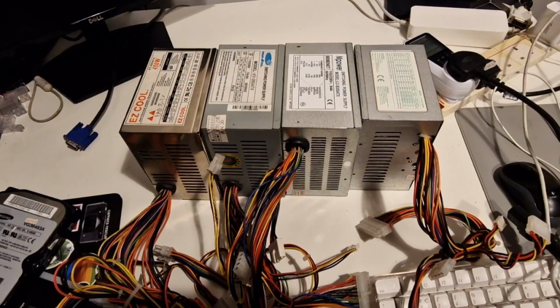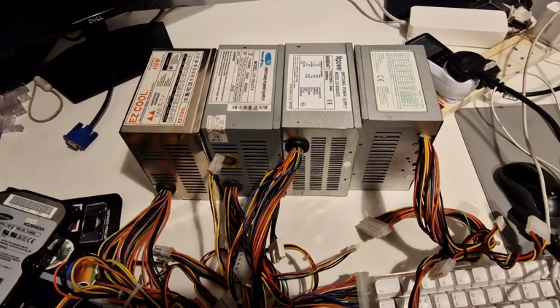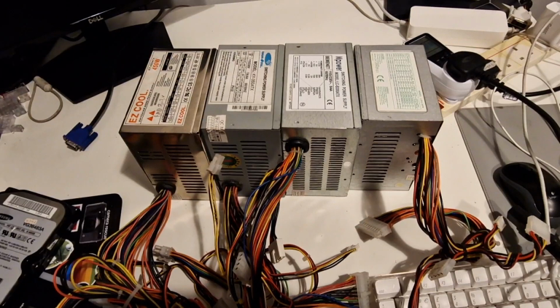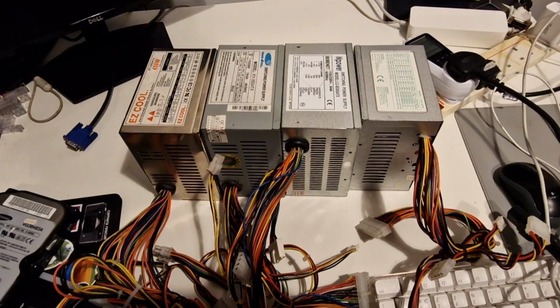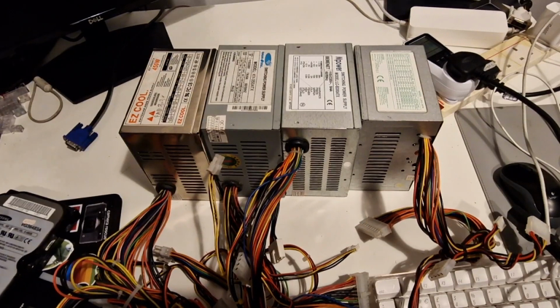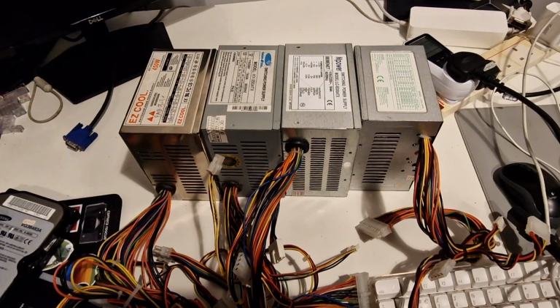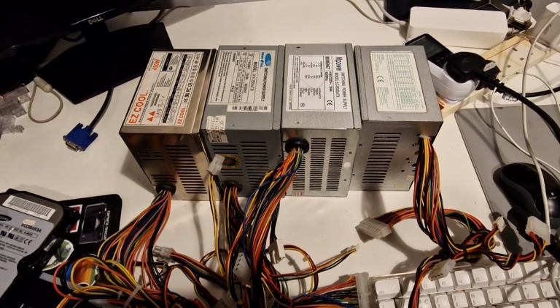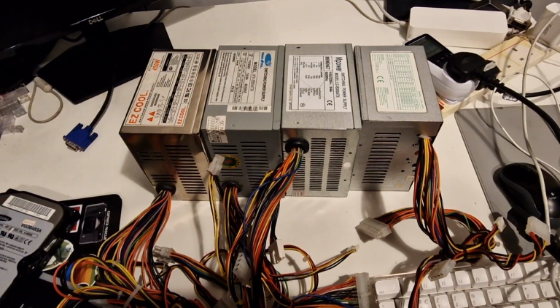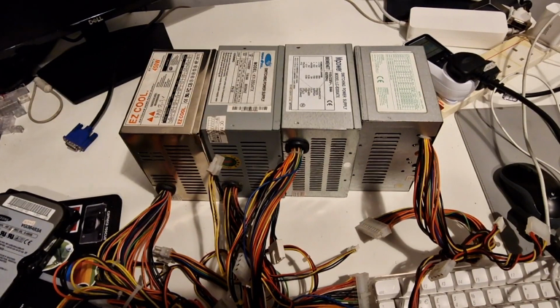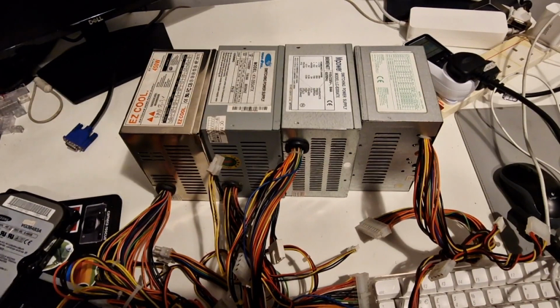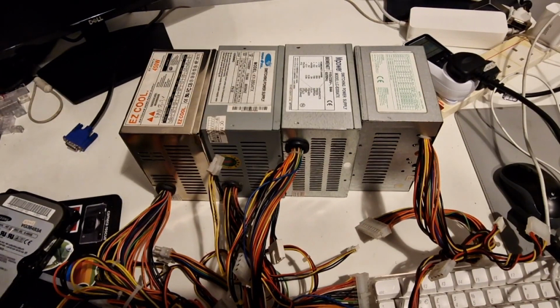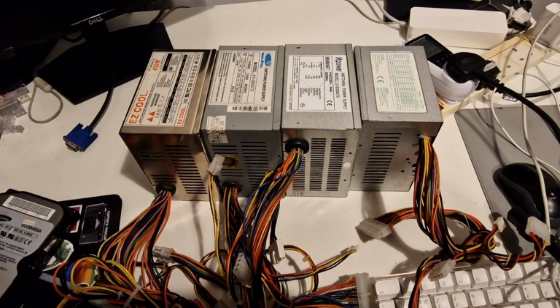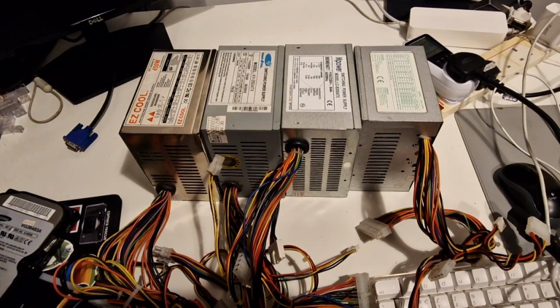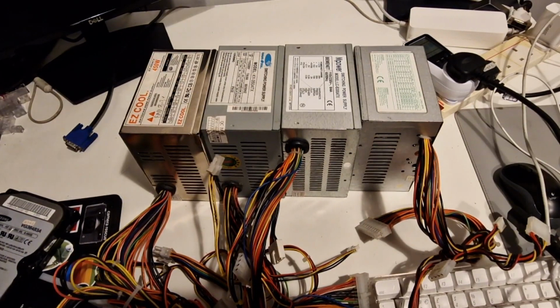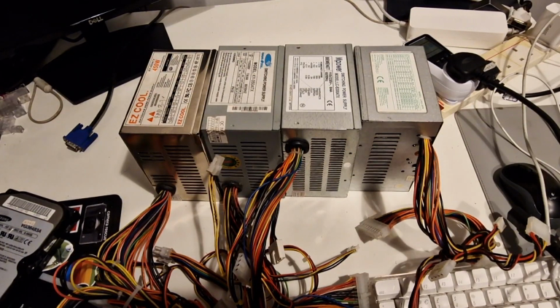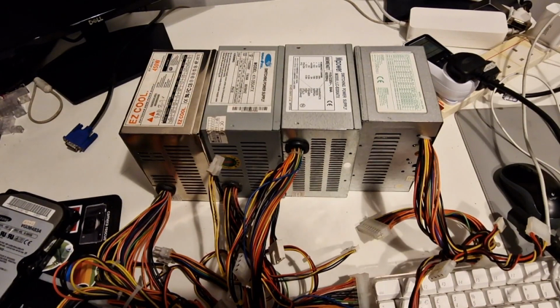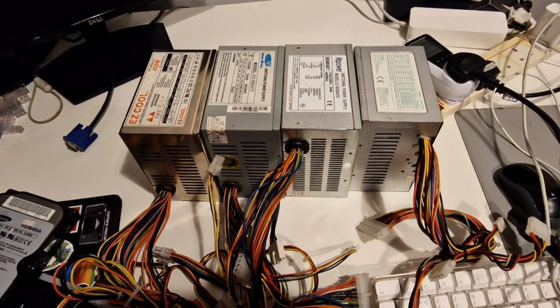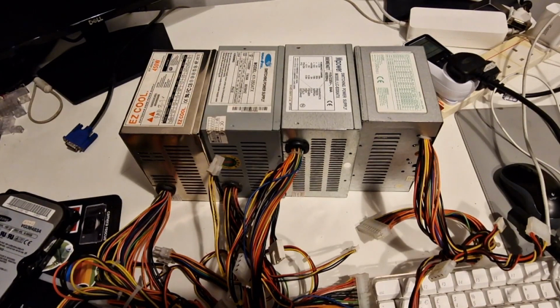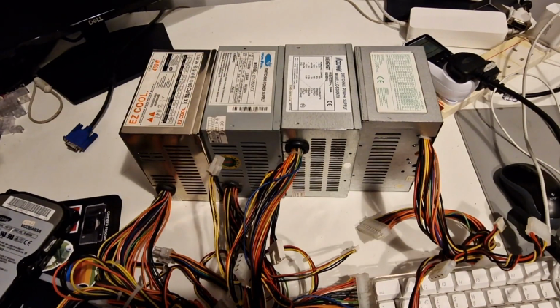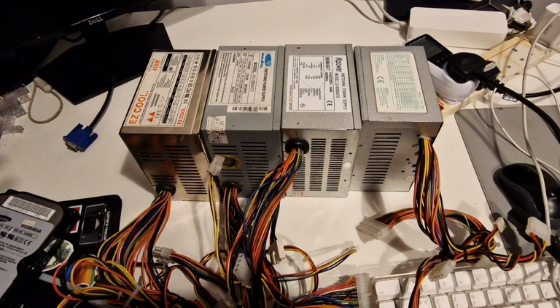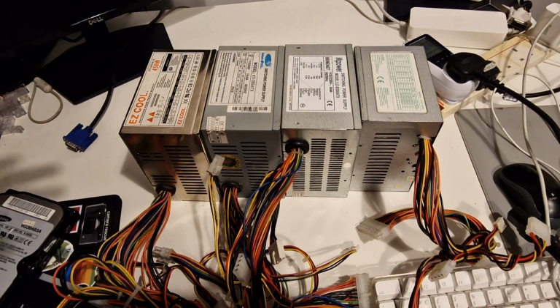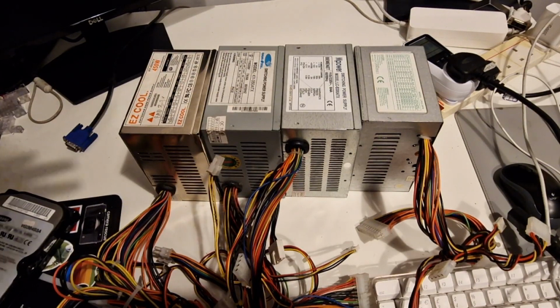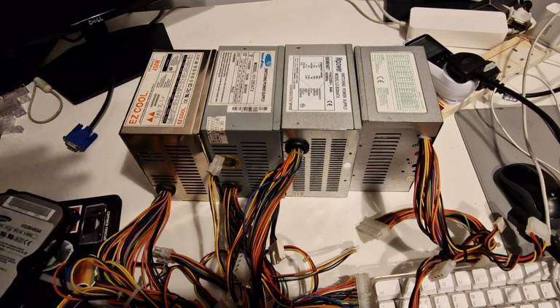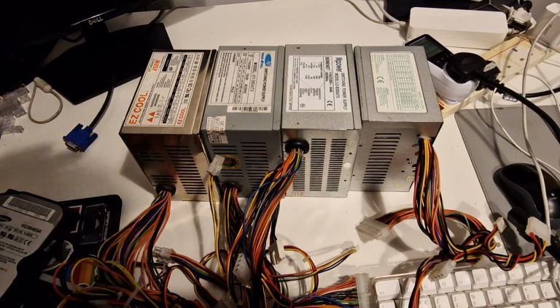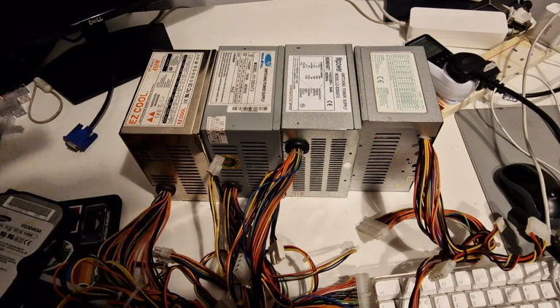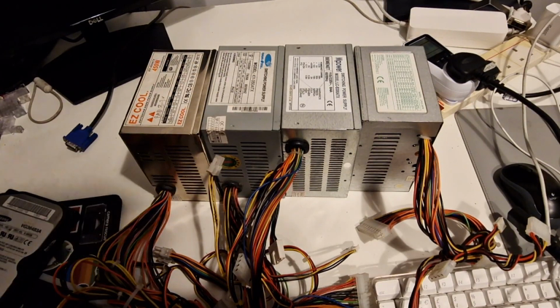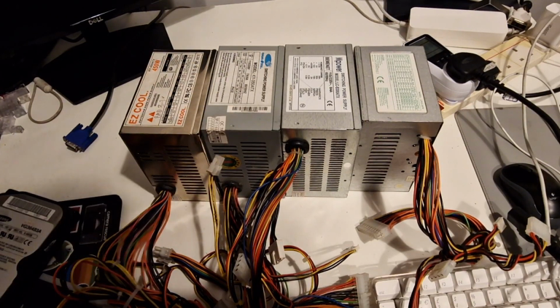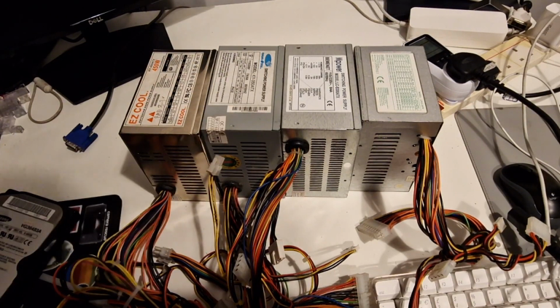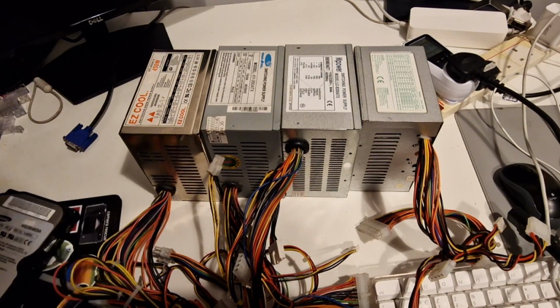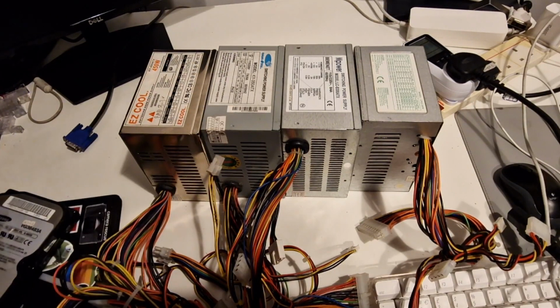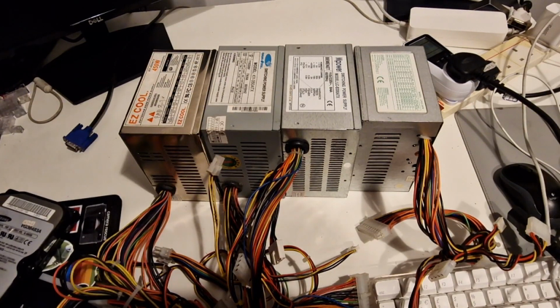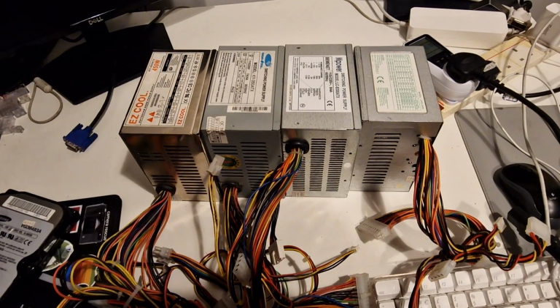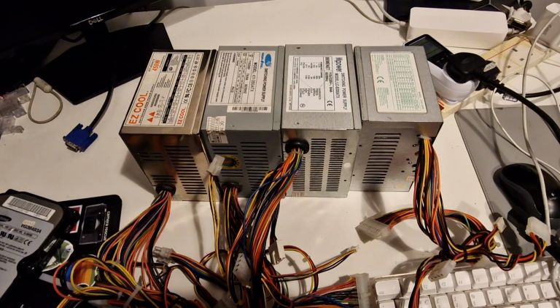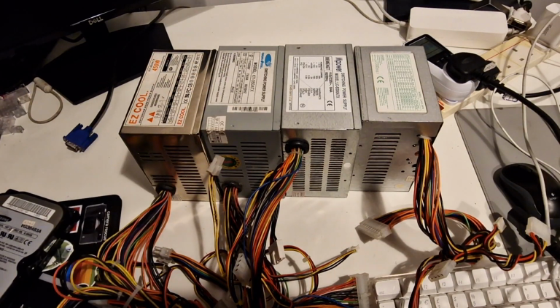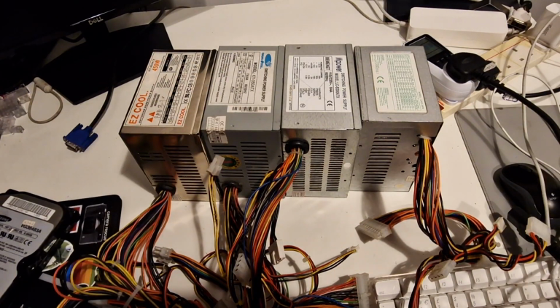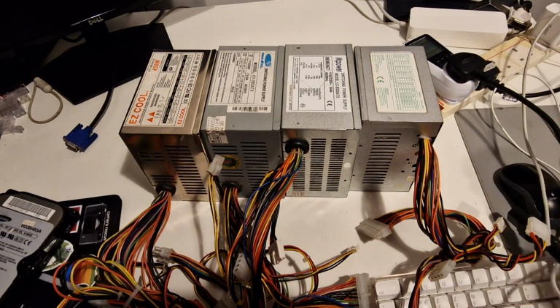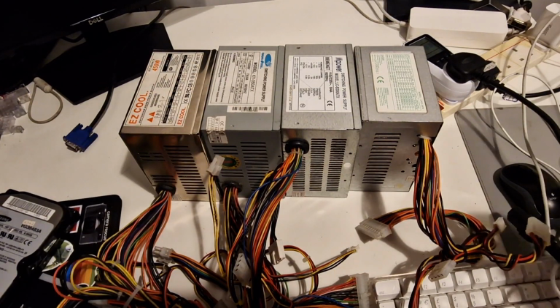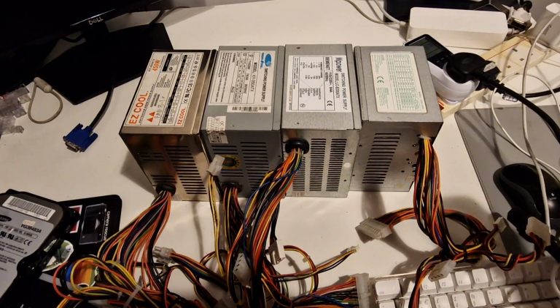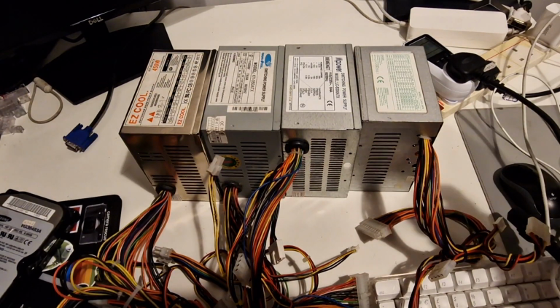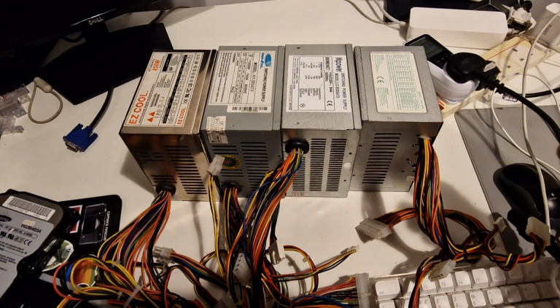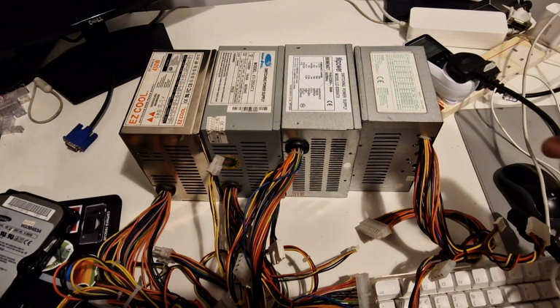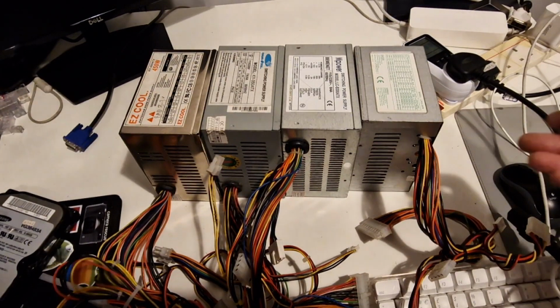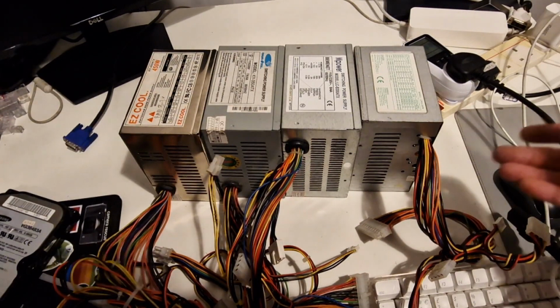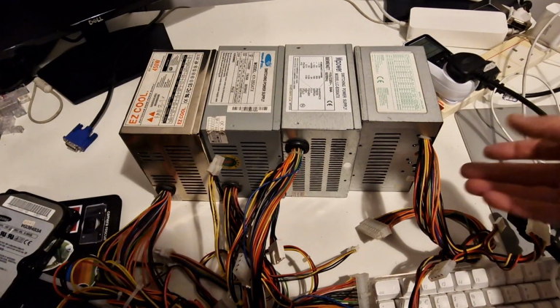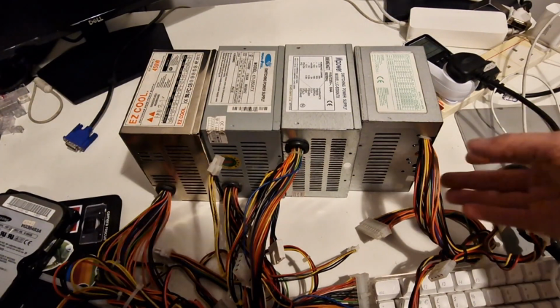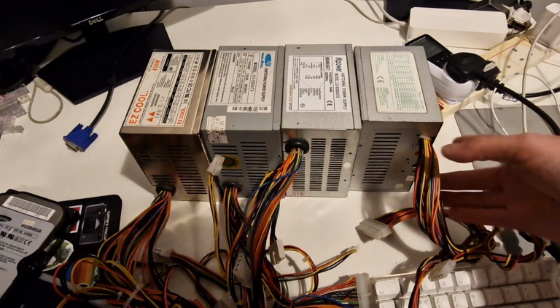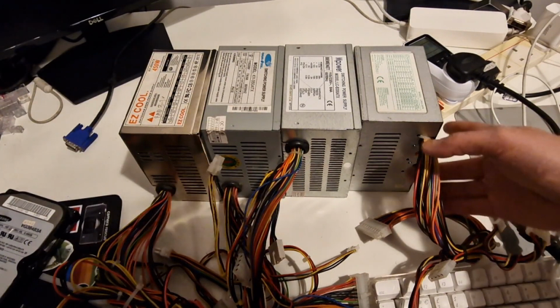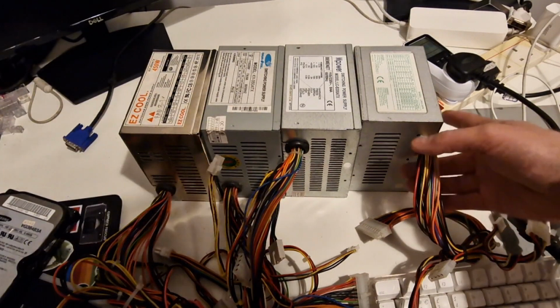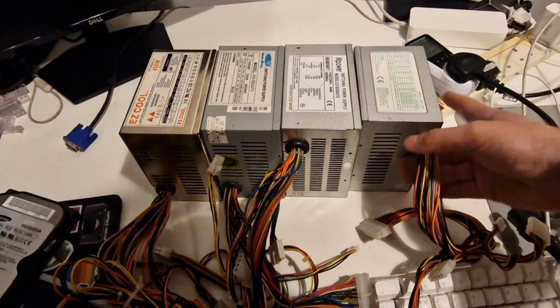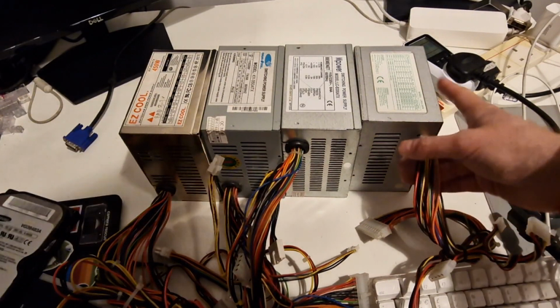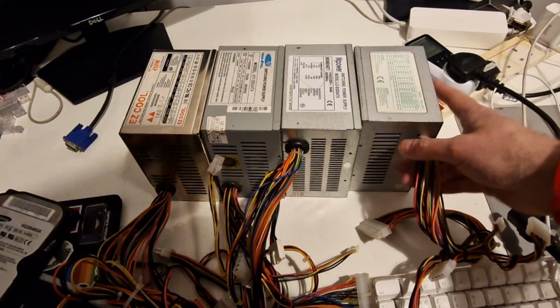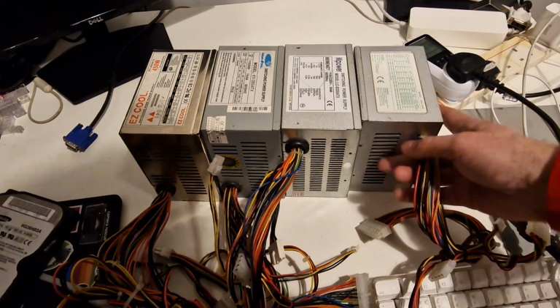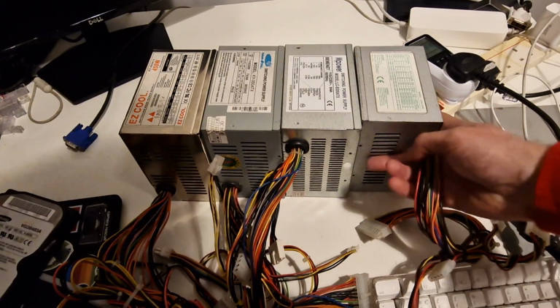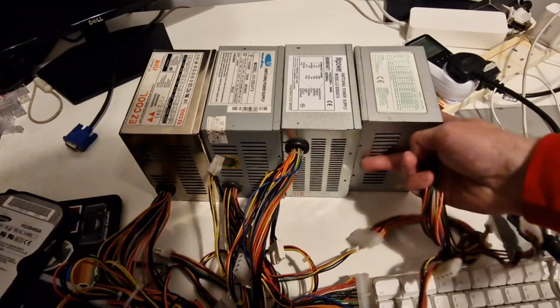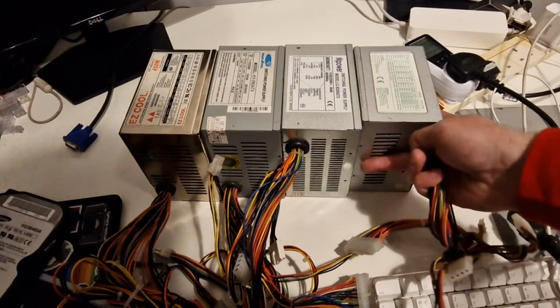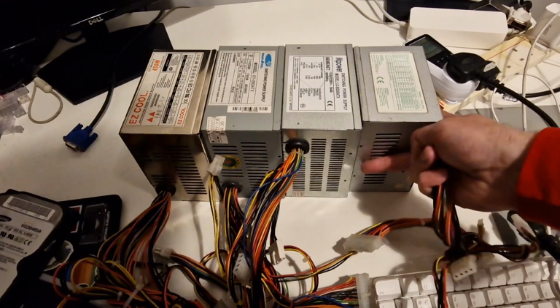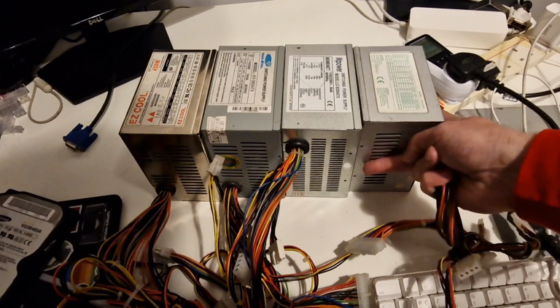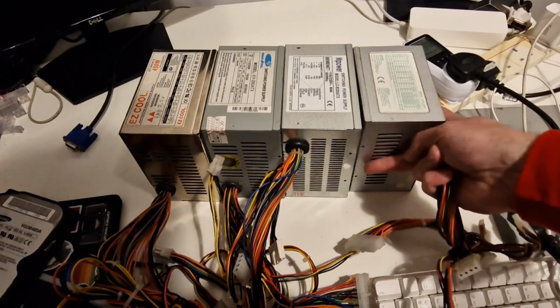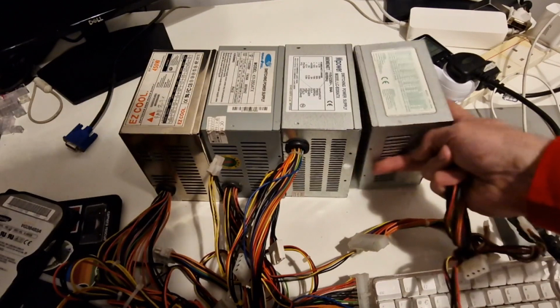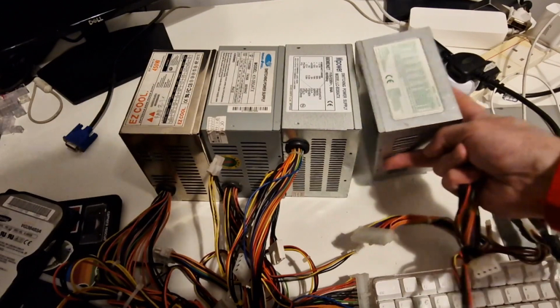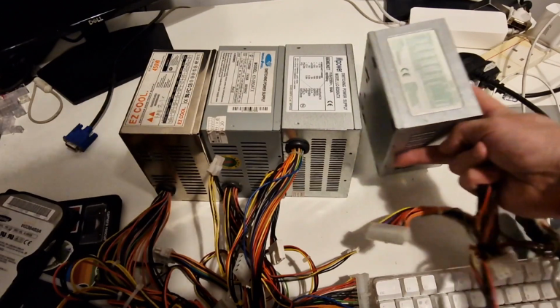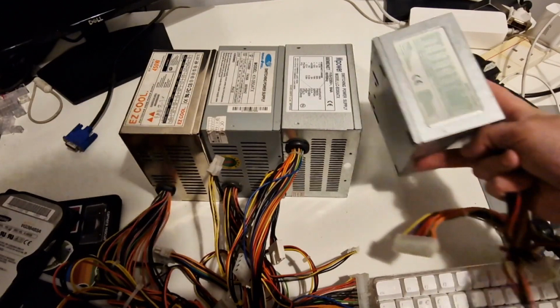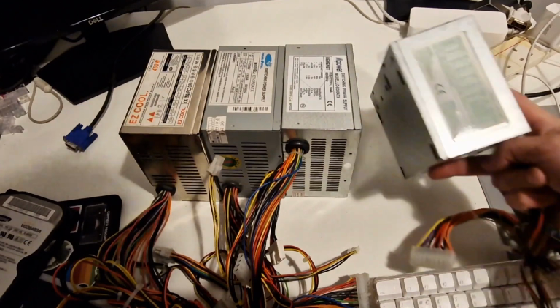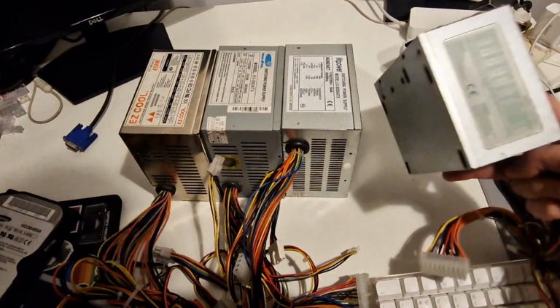This is just going to be a quick power supply test of a number of different power supplies. I'm going to start with the oldest one here.